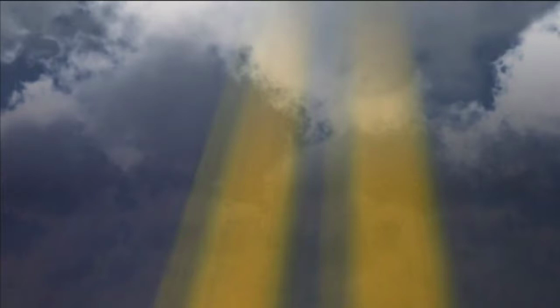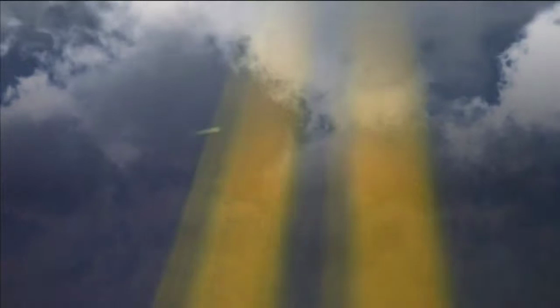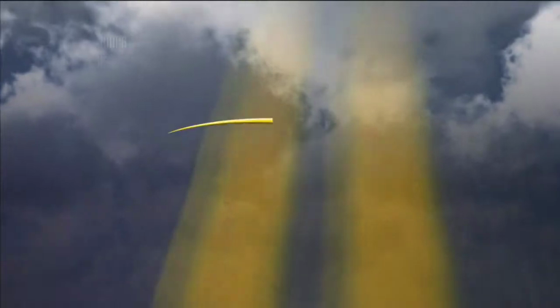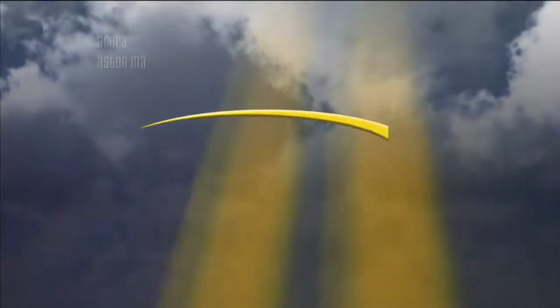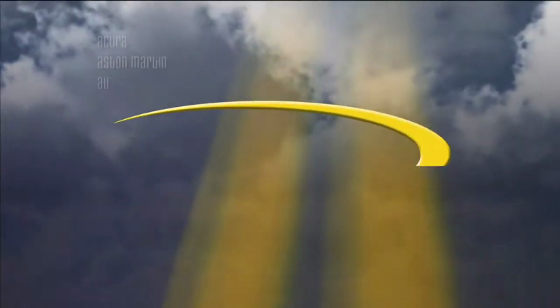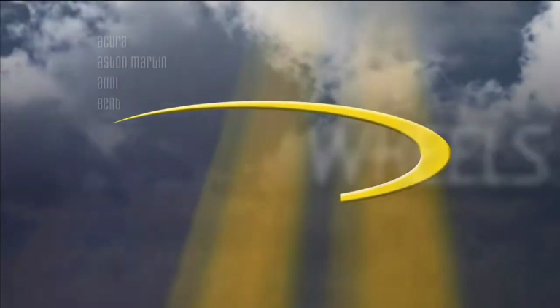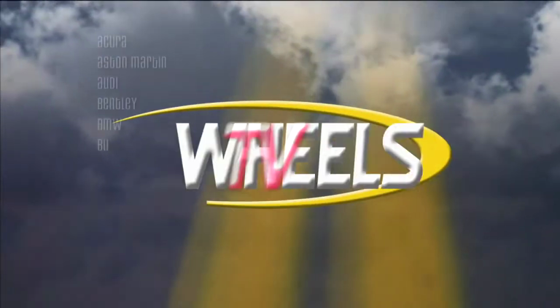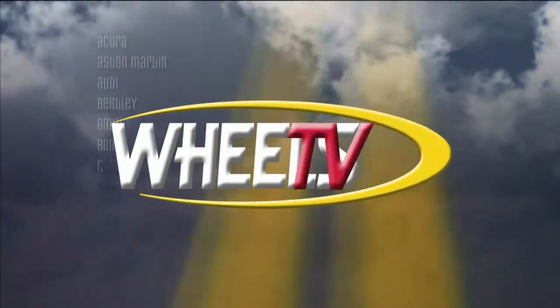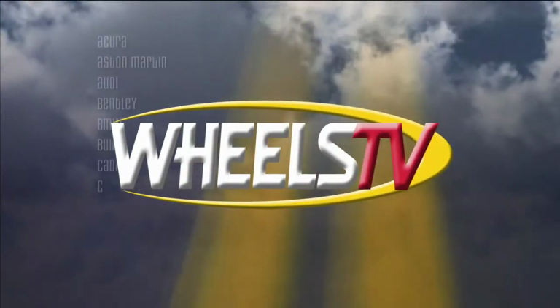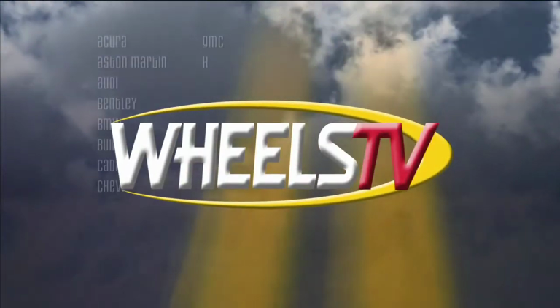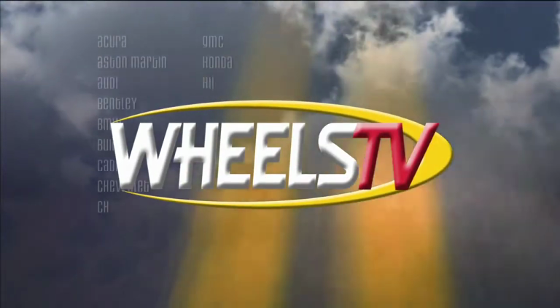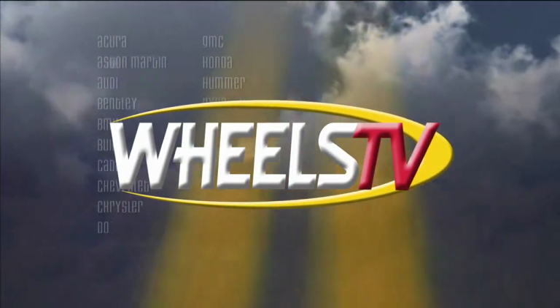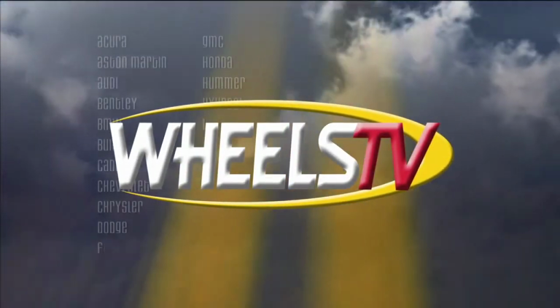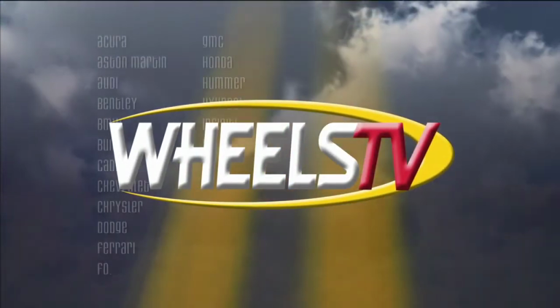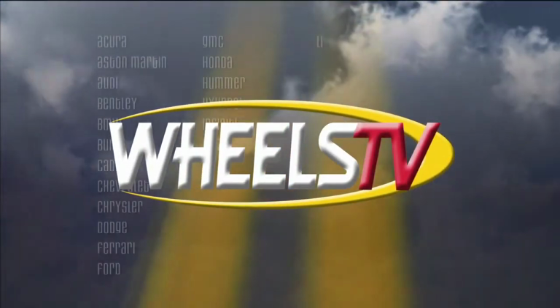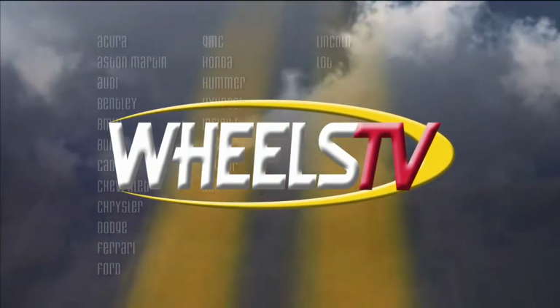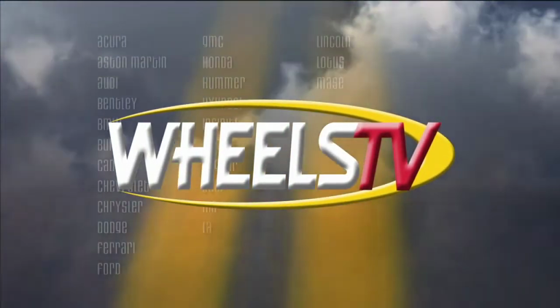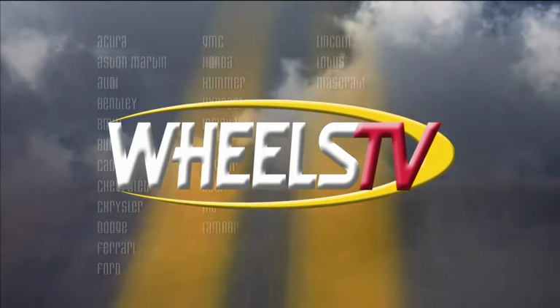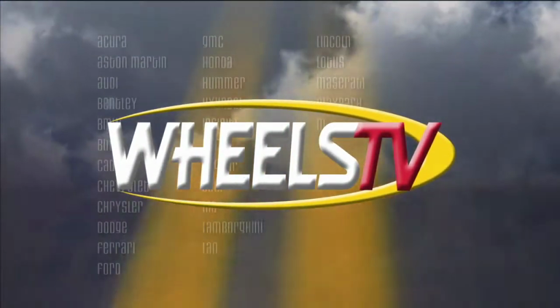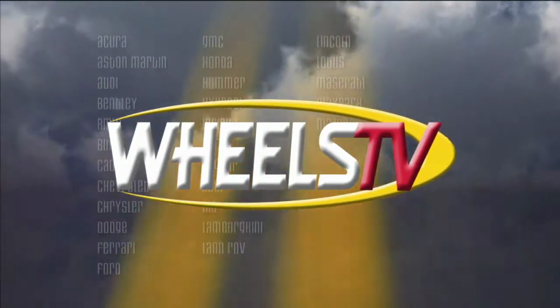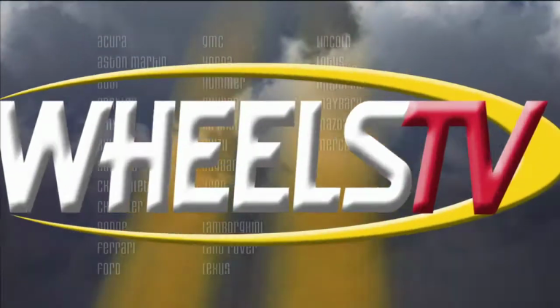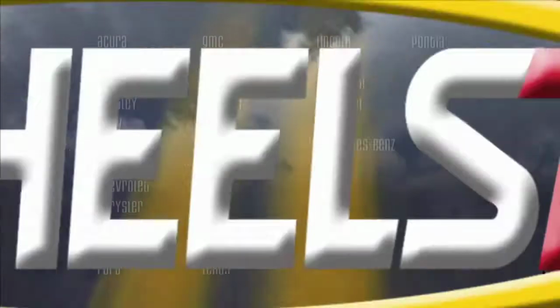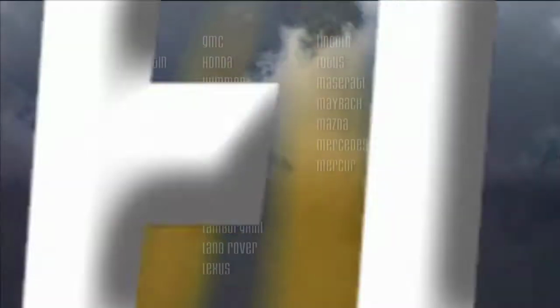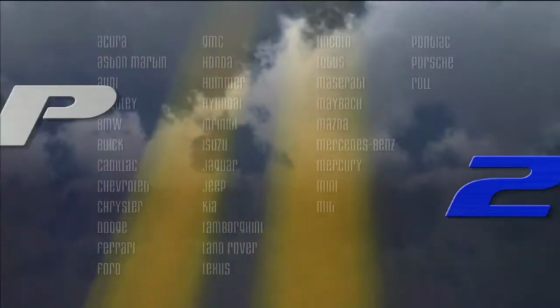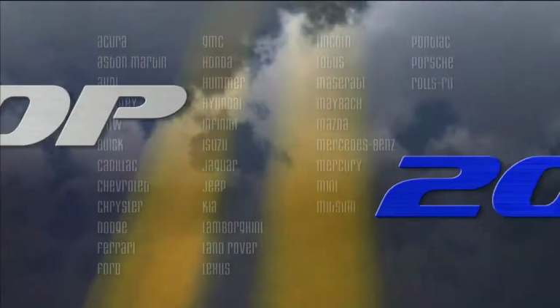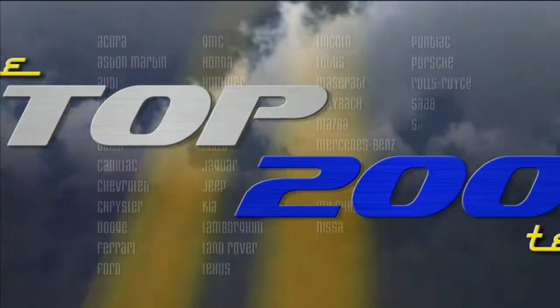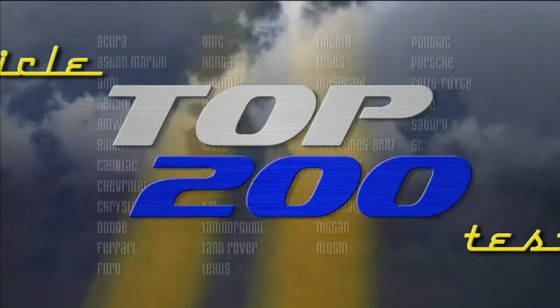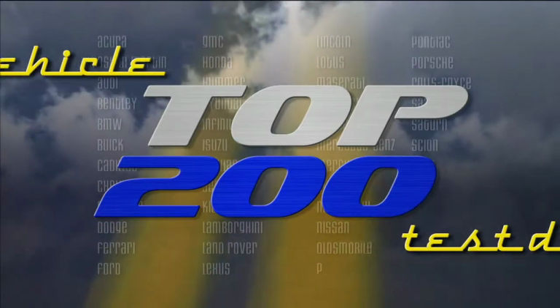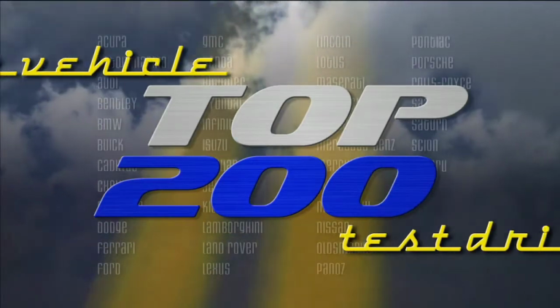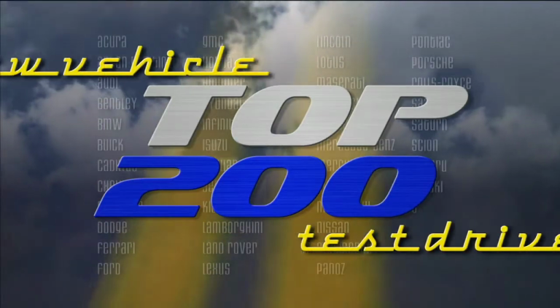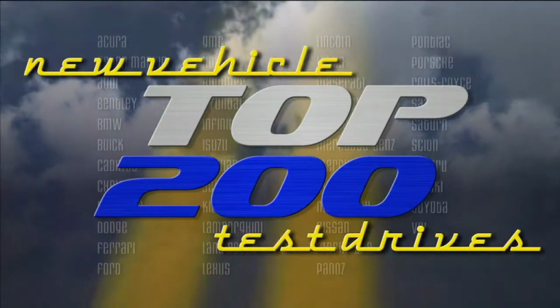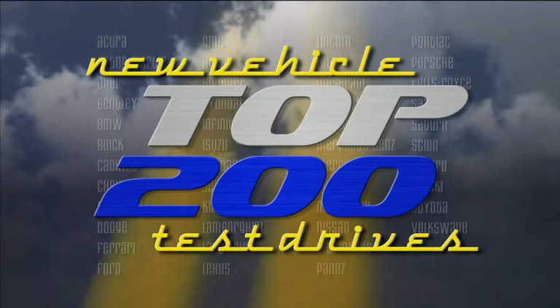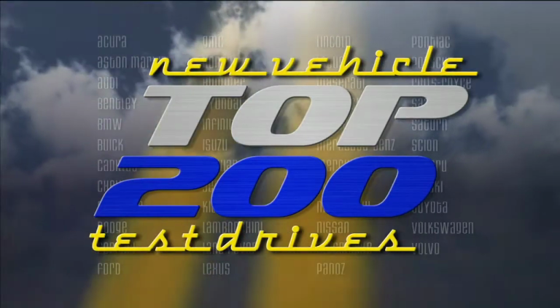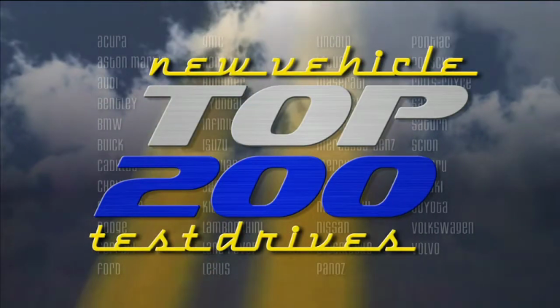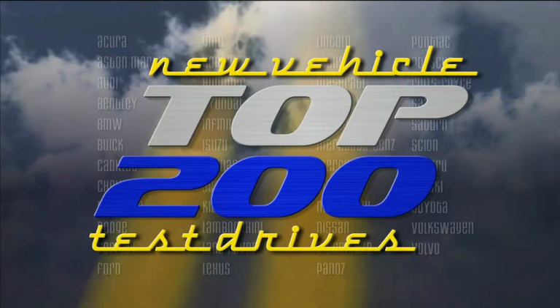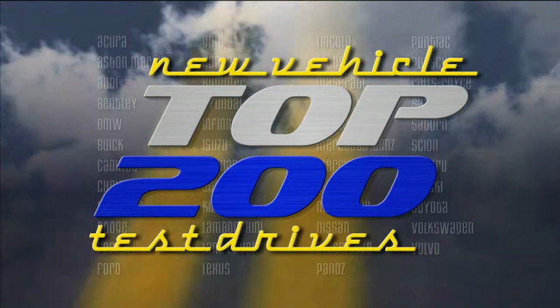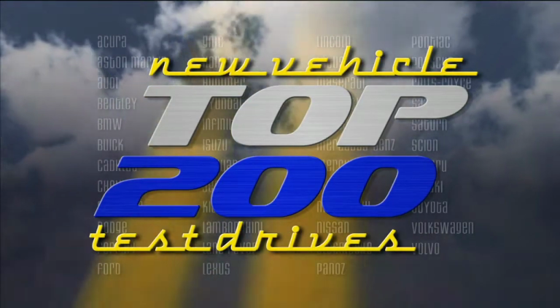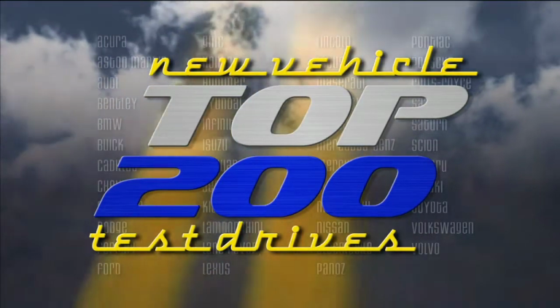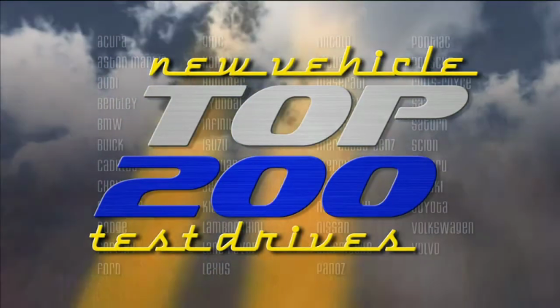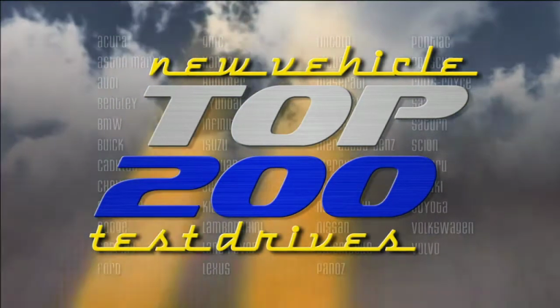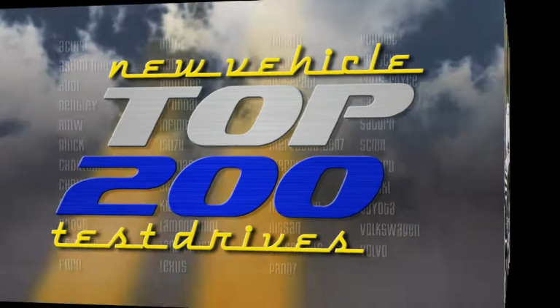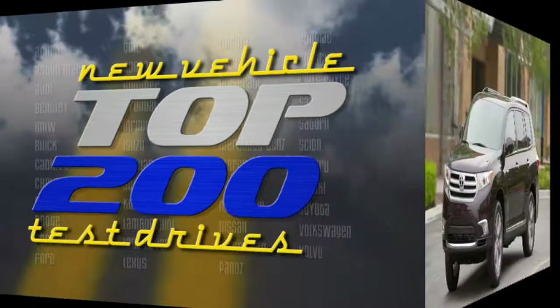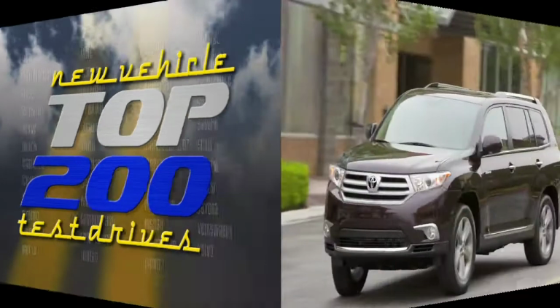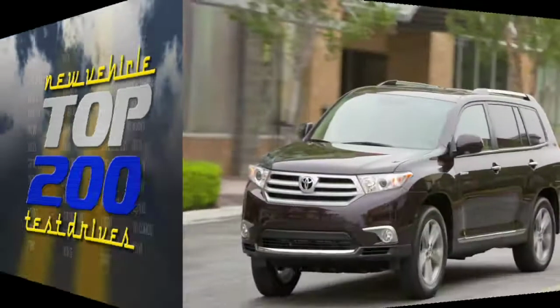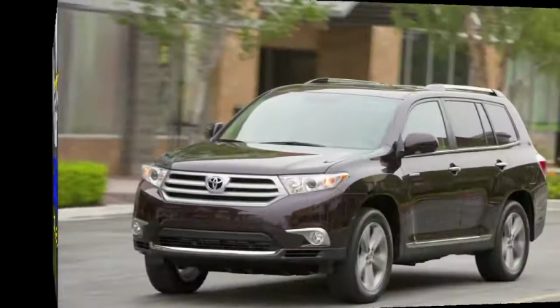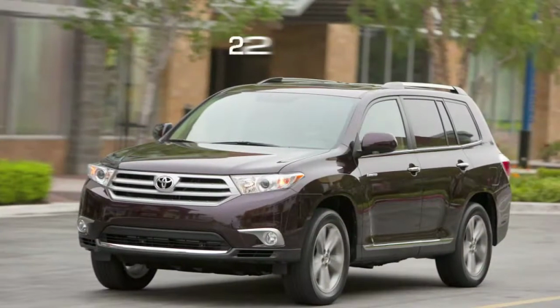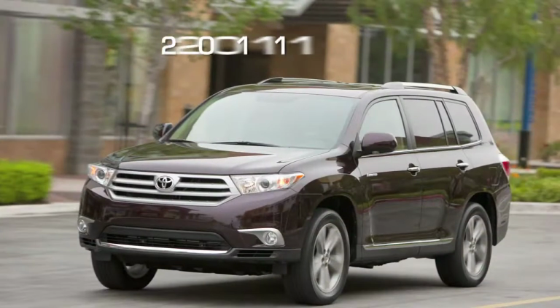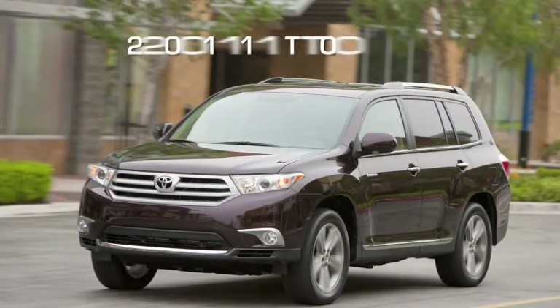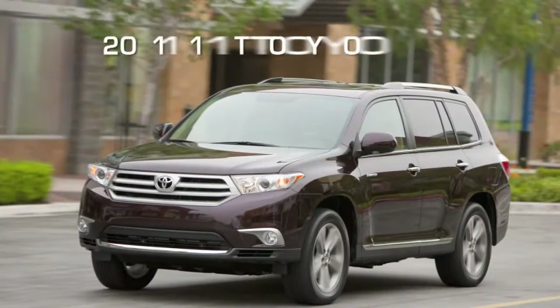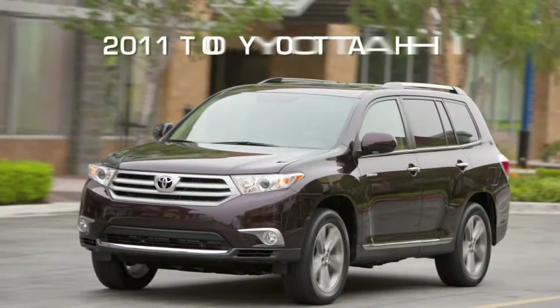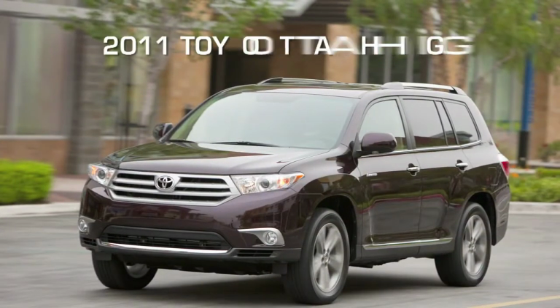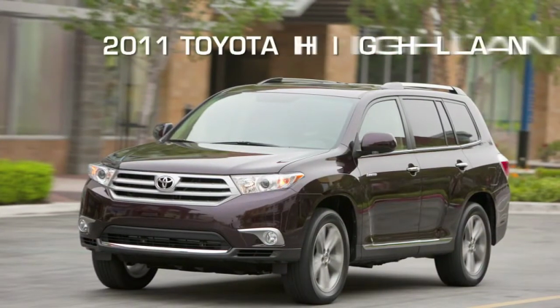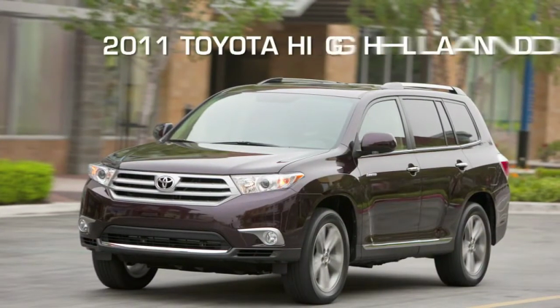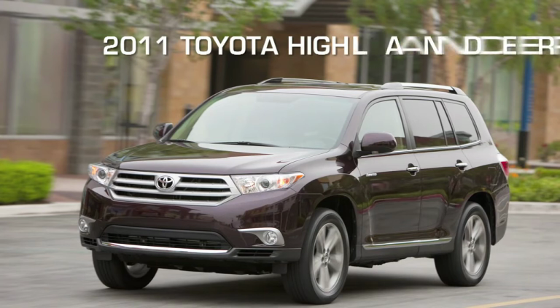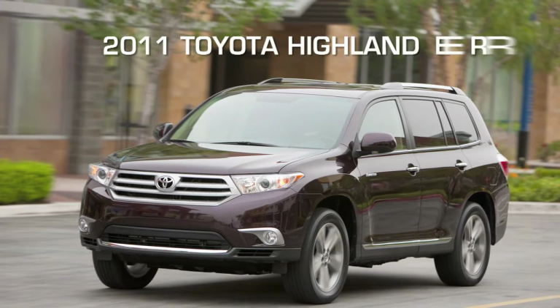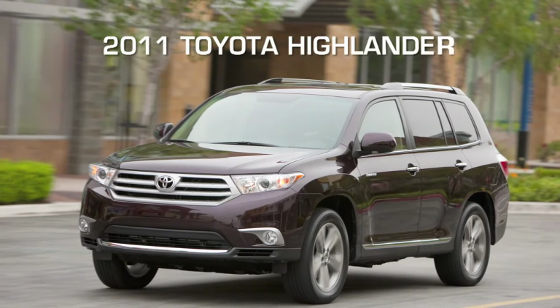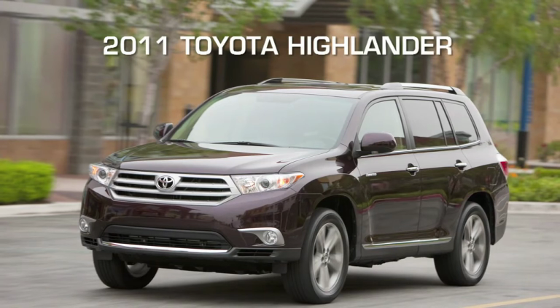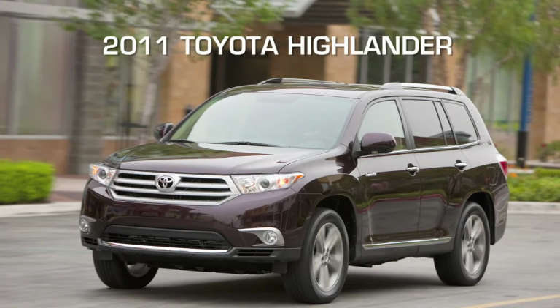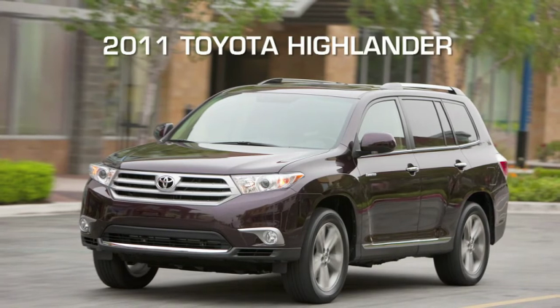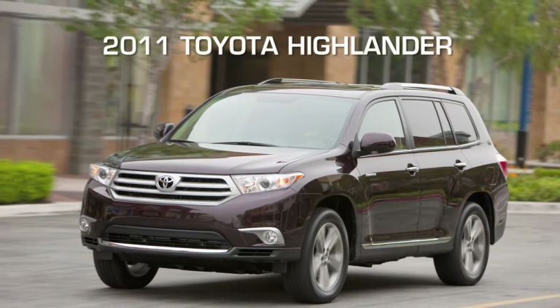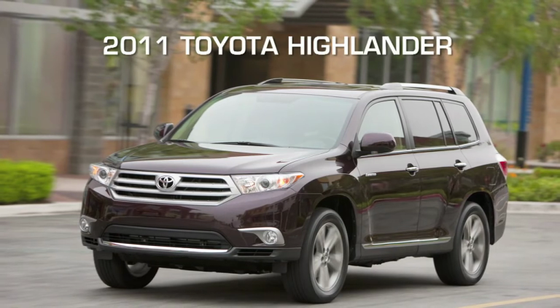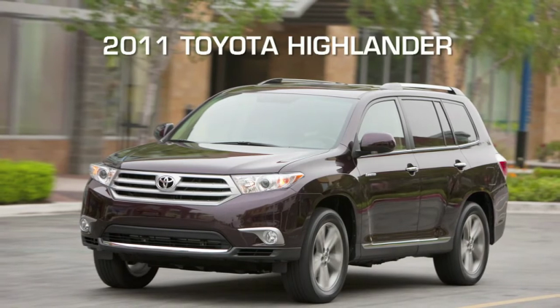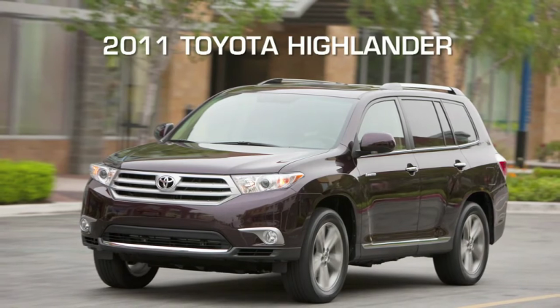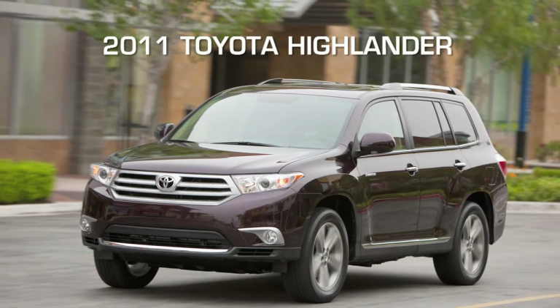You're watching a Wheels TV Top 200 video test drive on the 2011 Toyota Highlander.